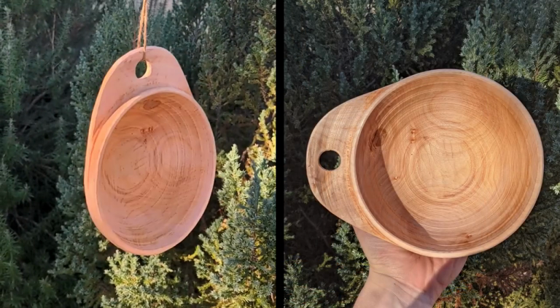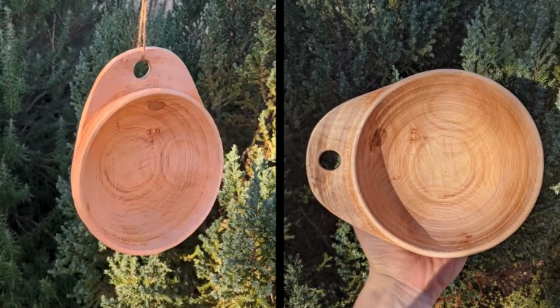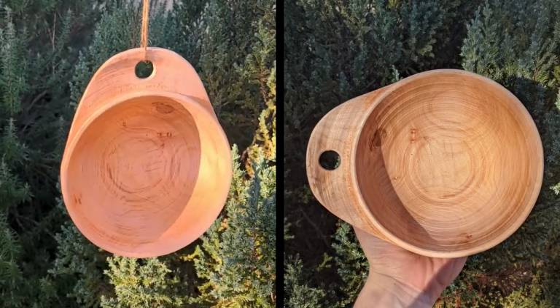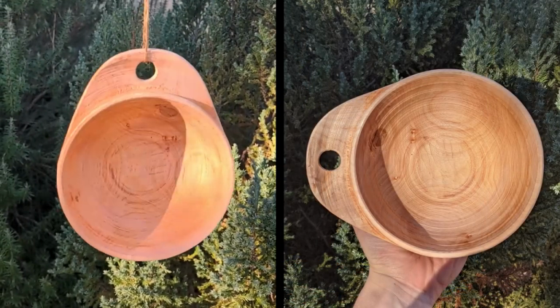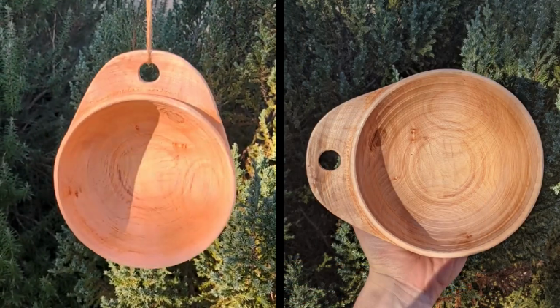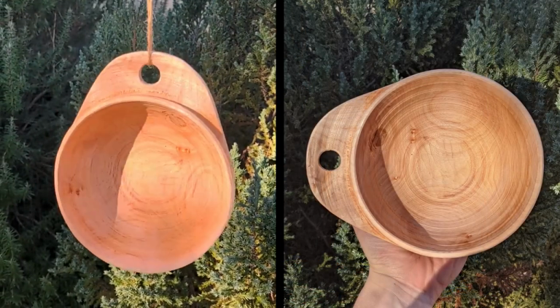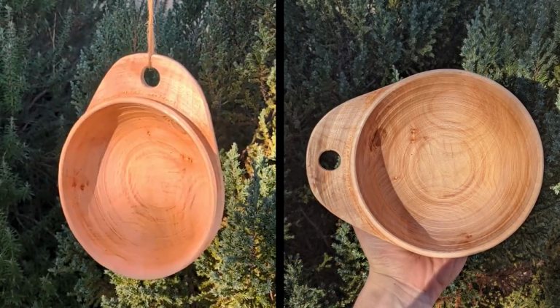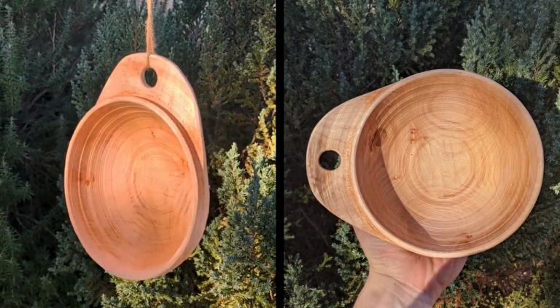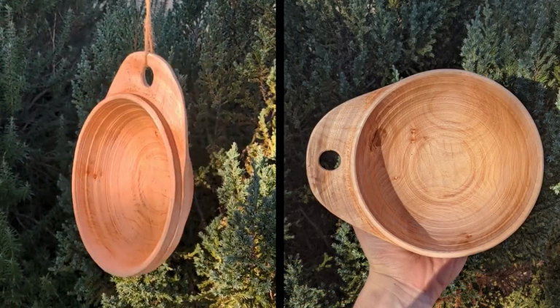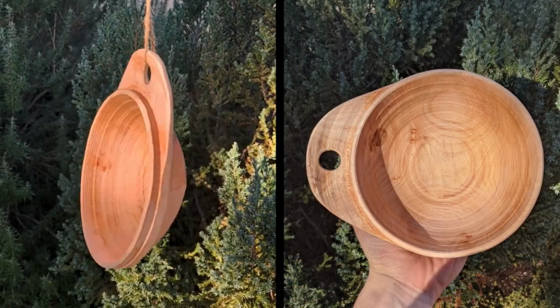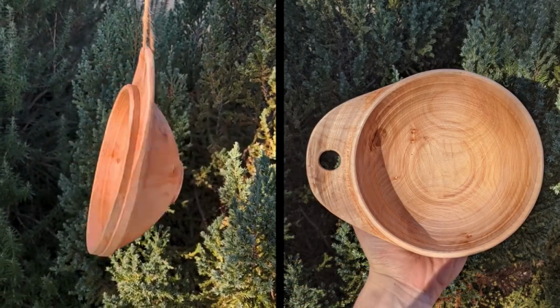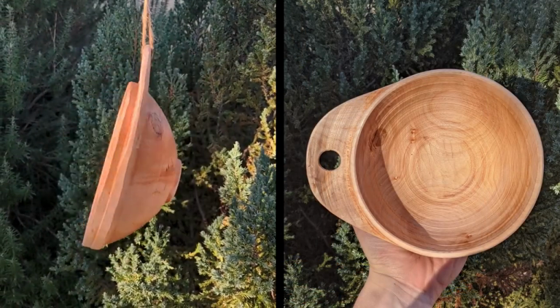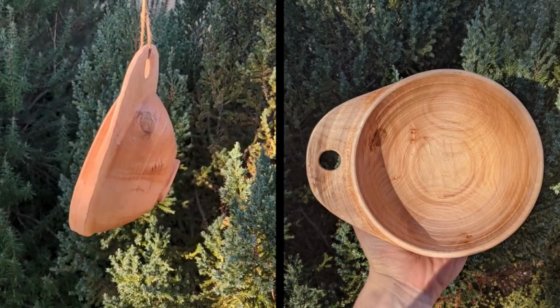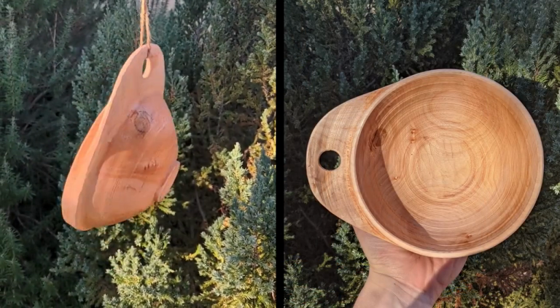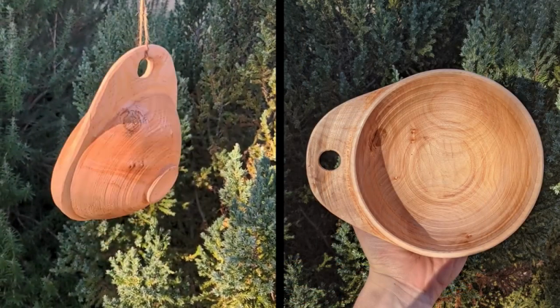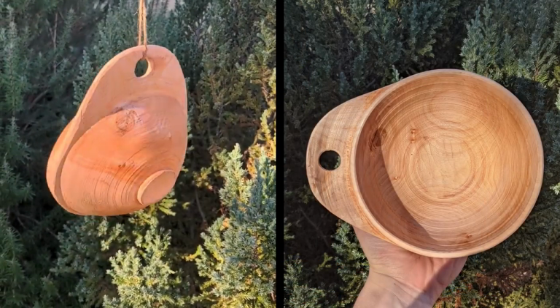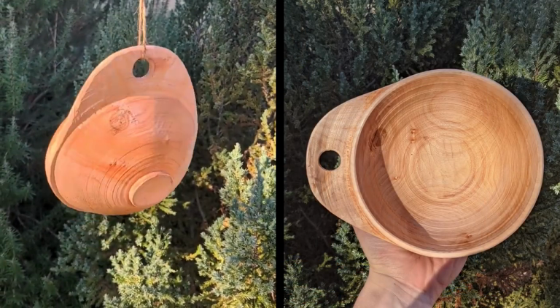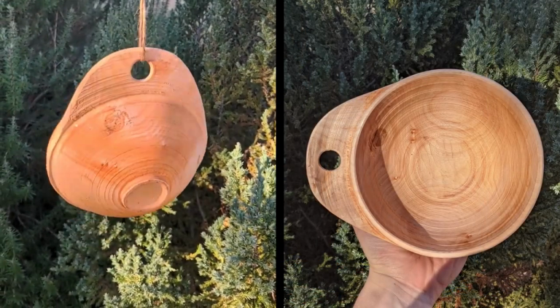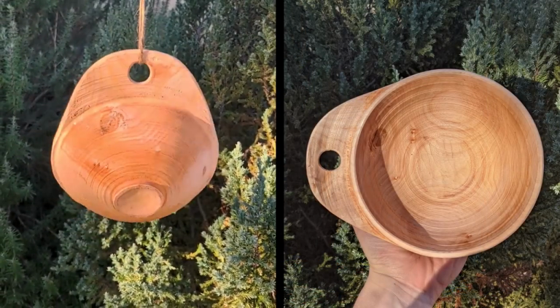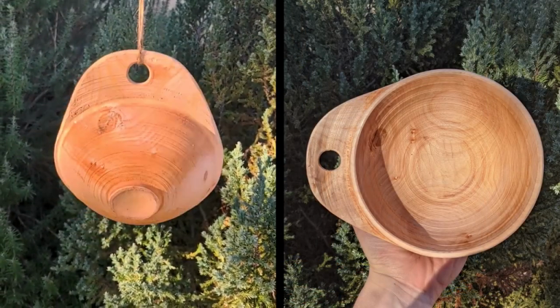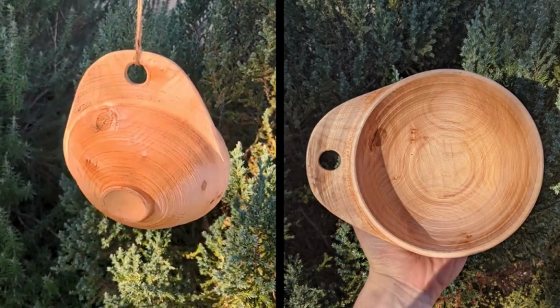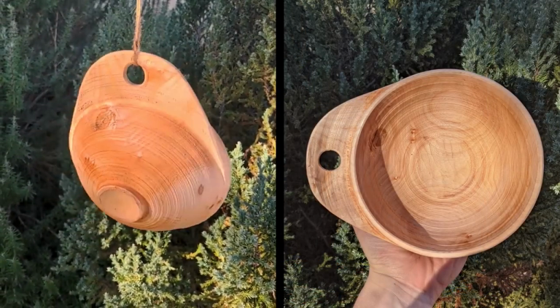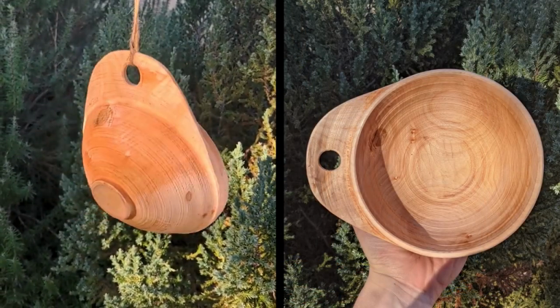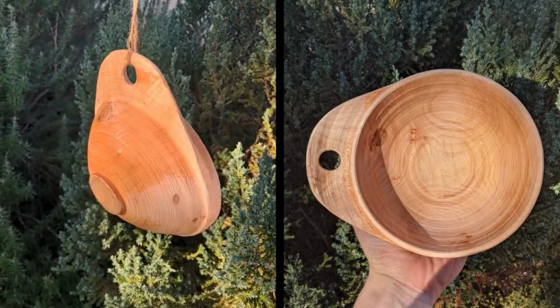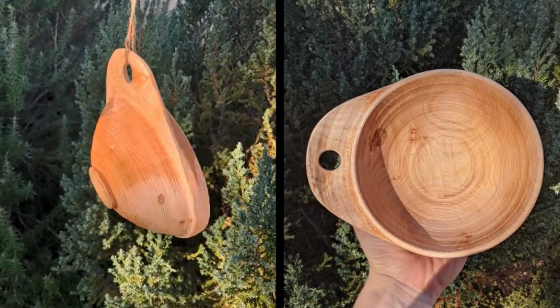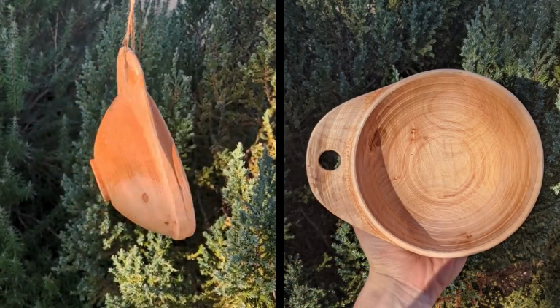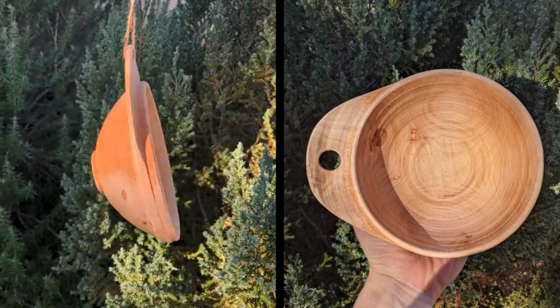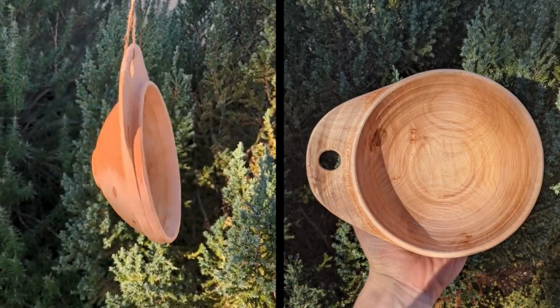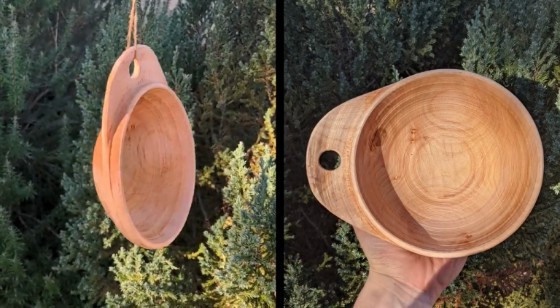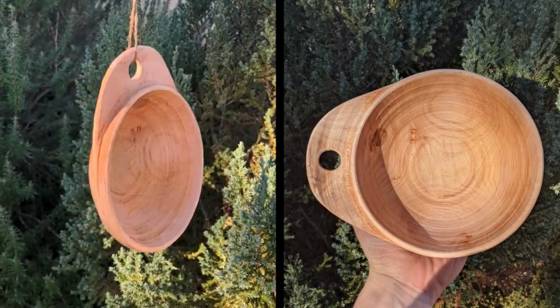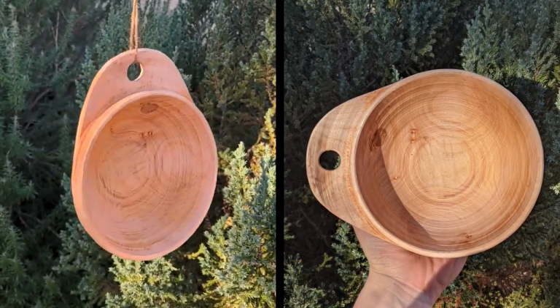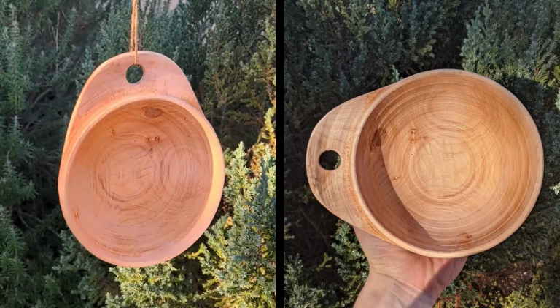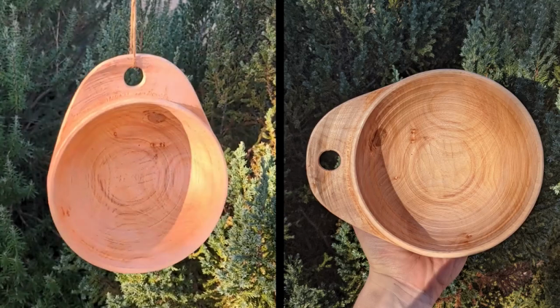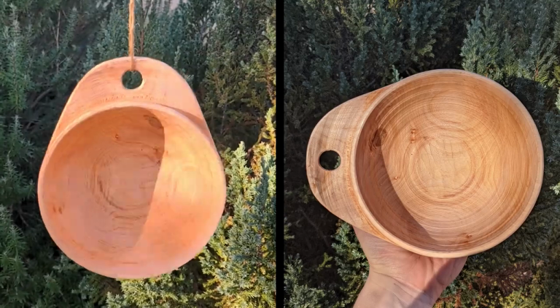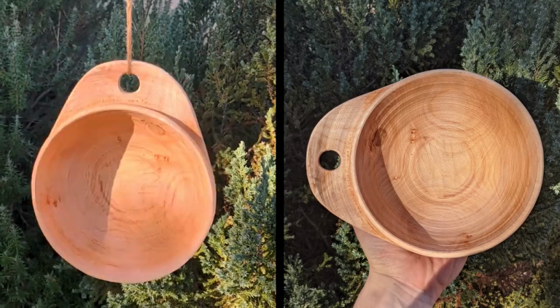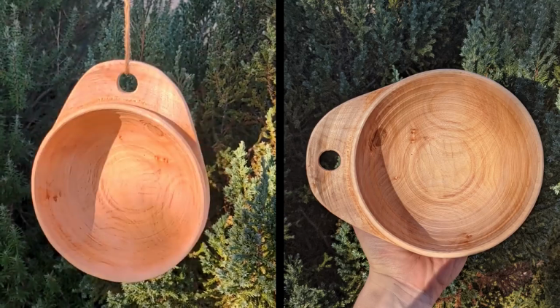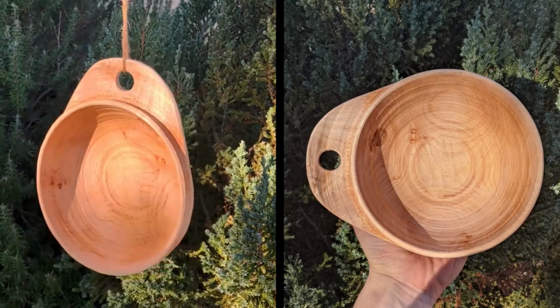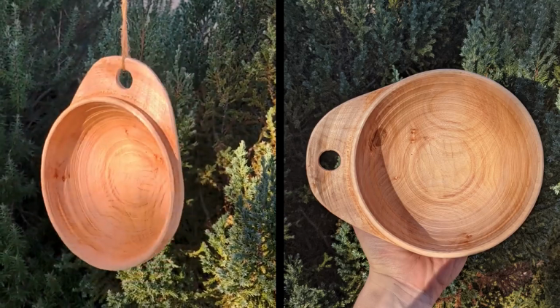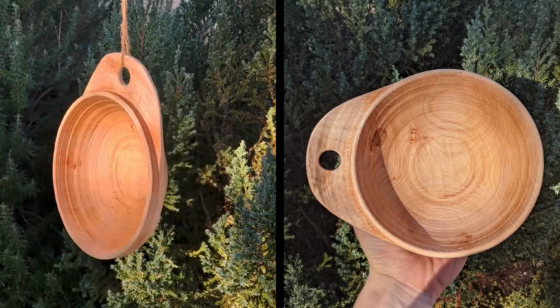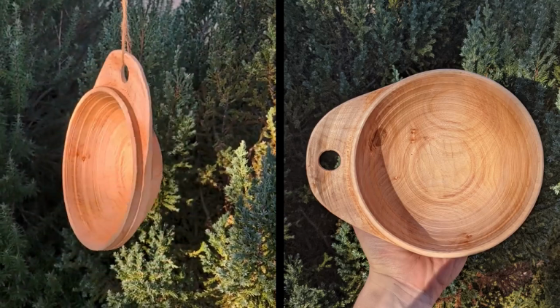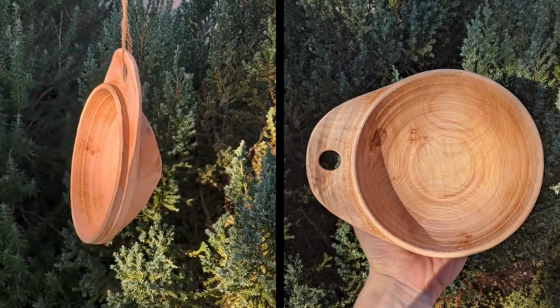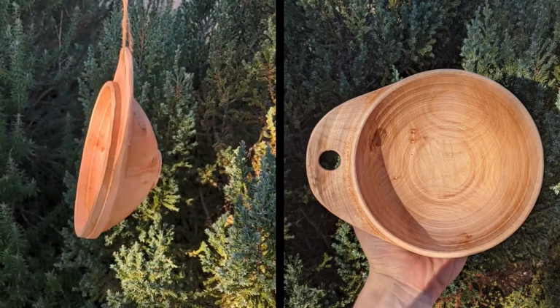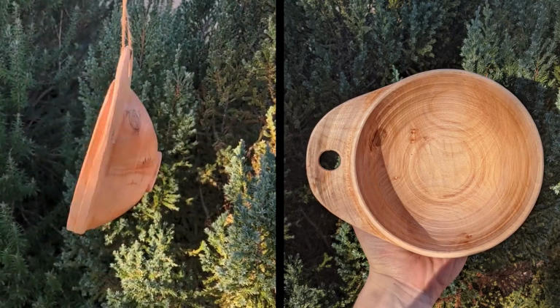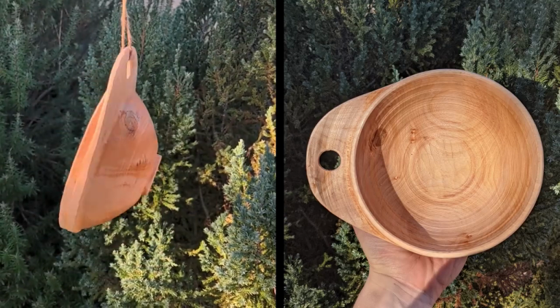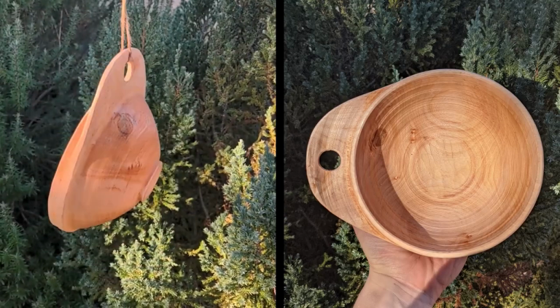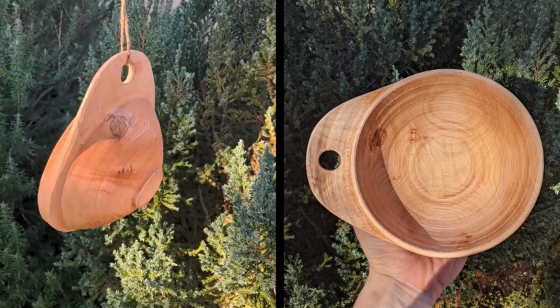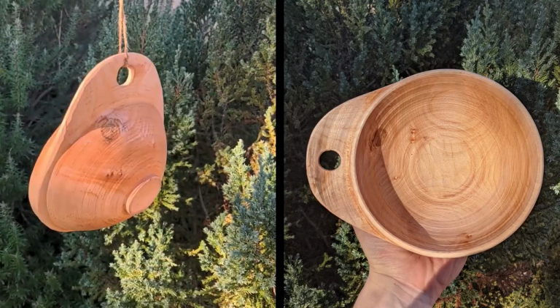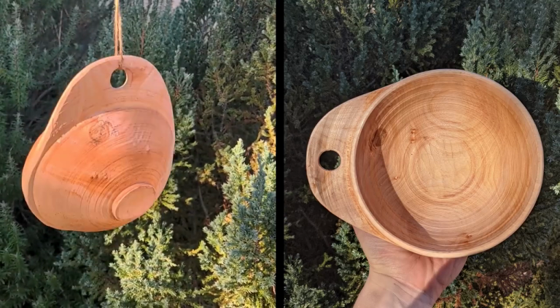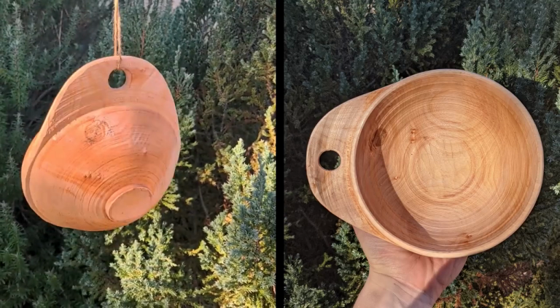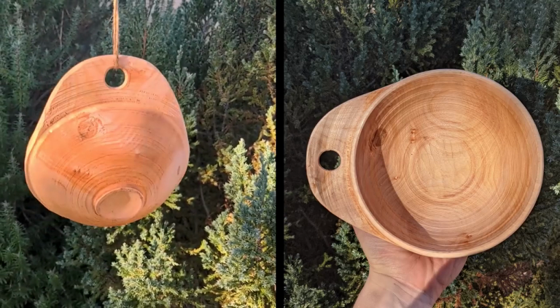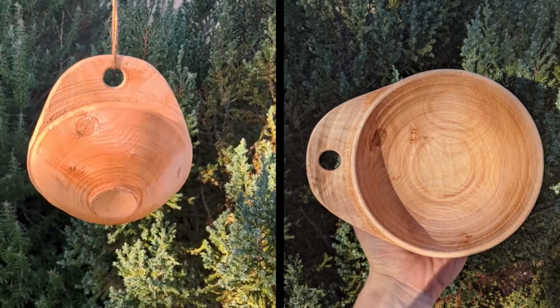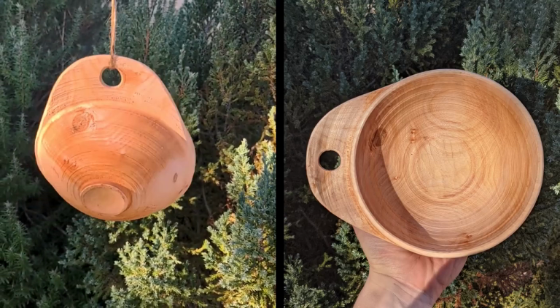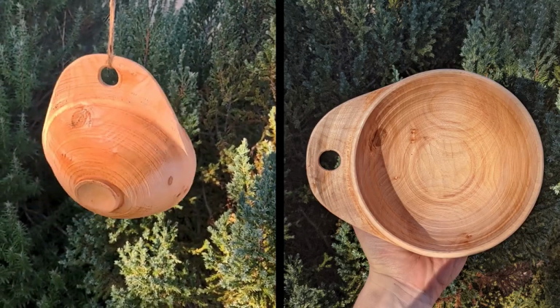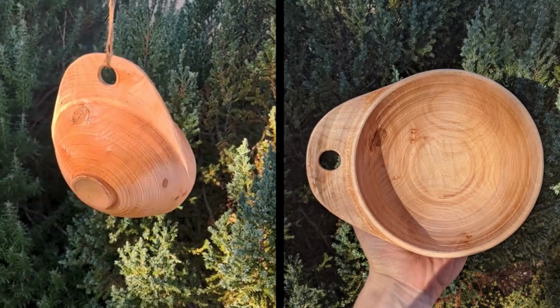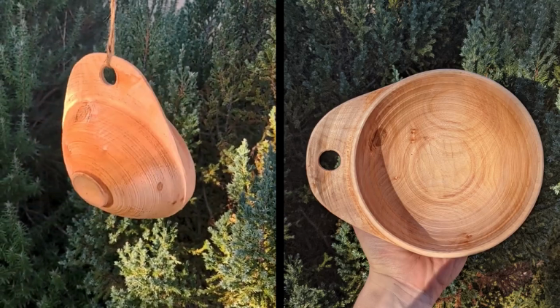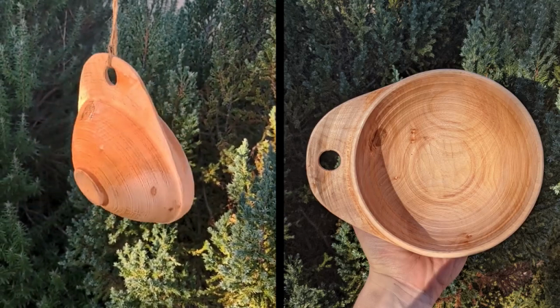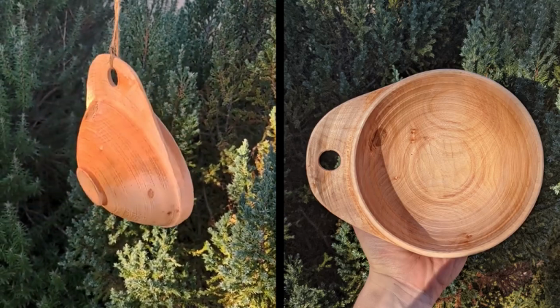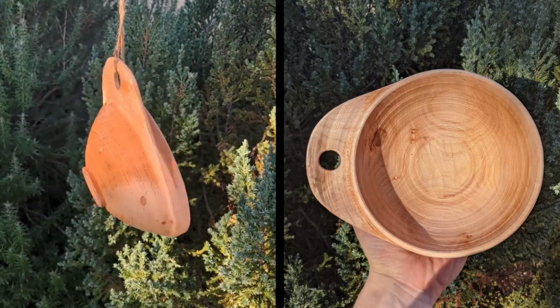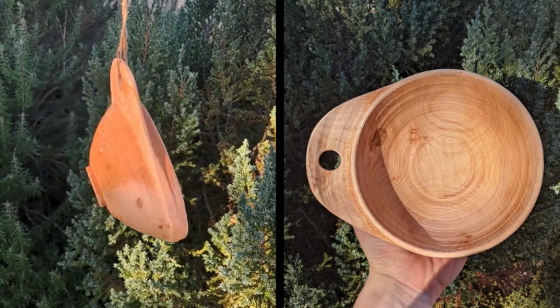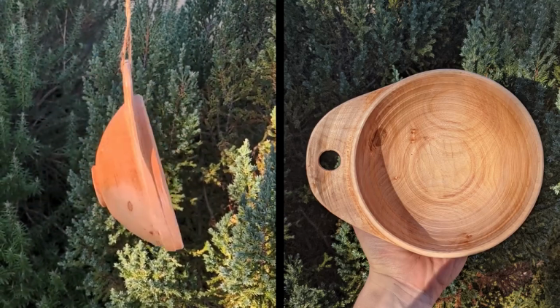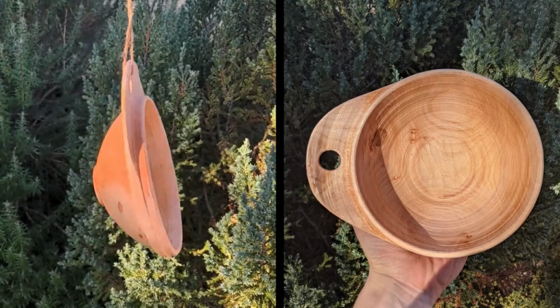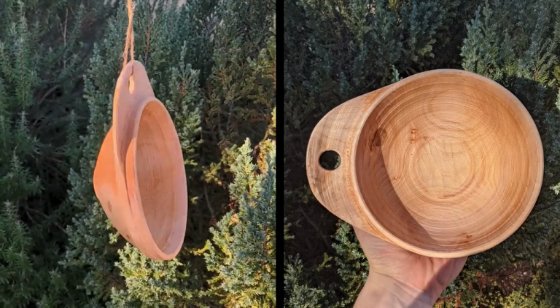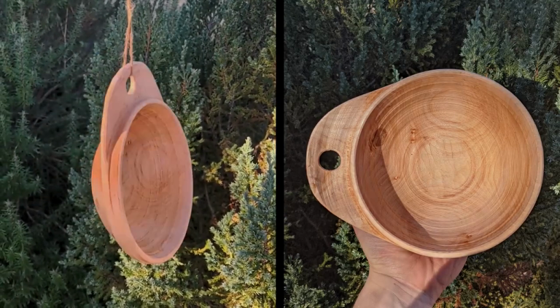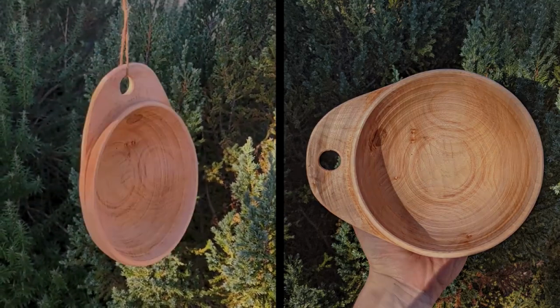Here's a look at the finished bowl. I'm definitely going to spend some more time forging hooks and I hope you found this useful. I'll see you in the next one.